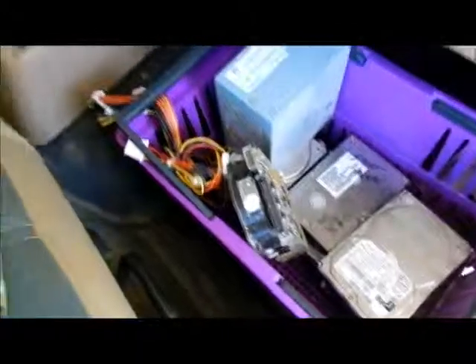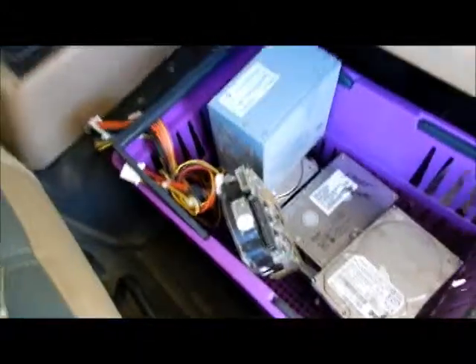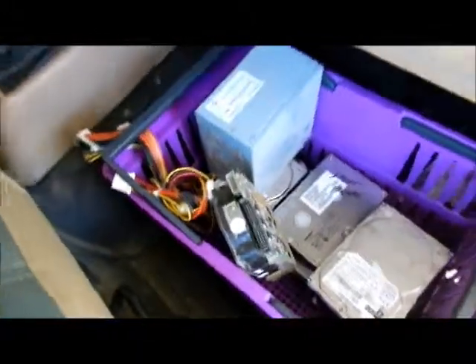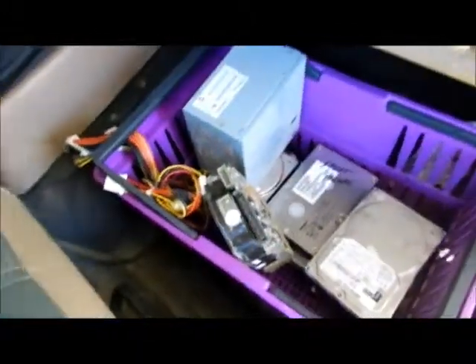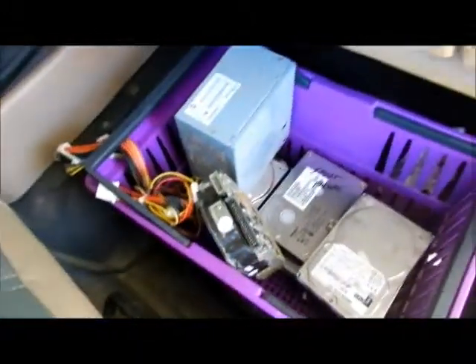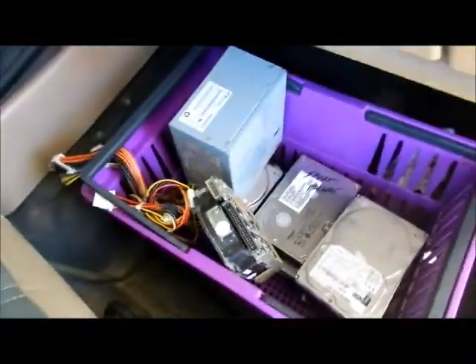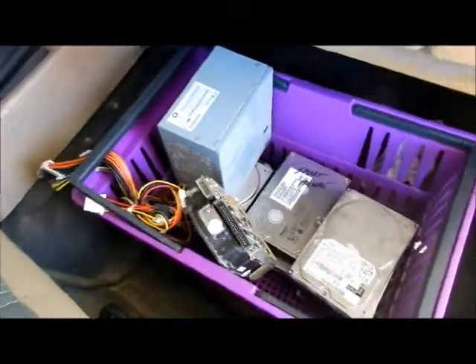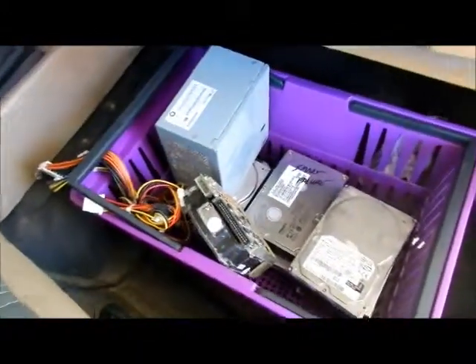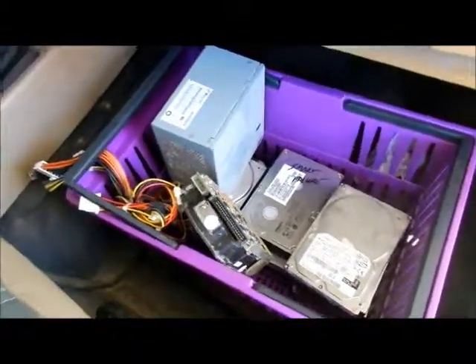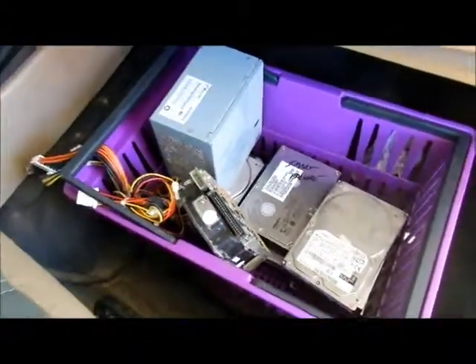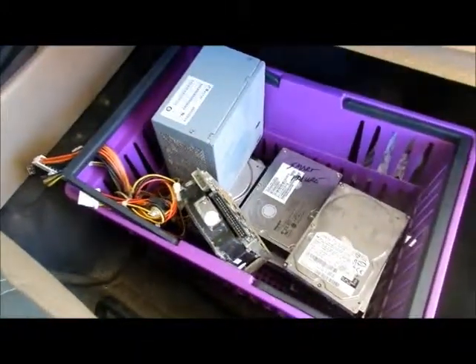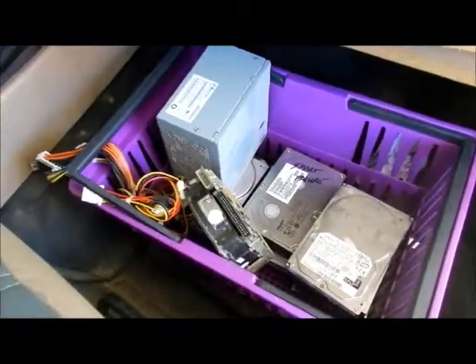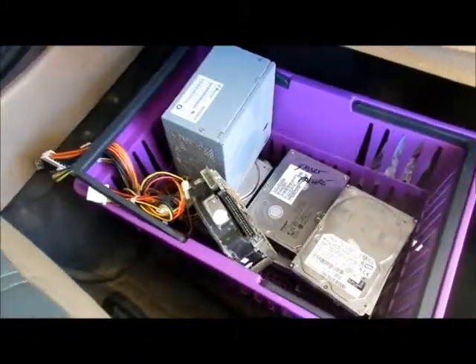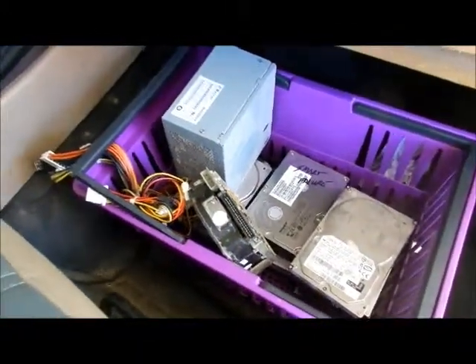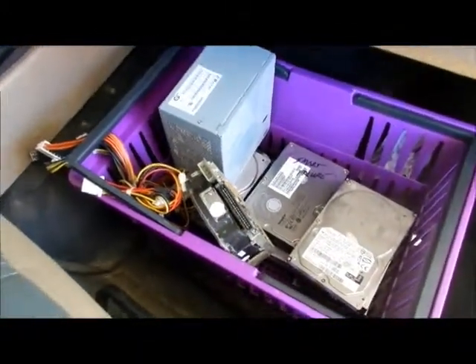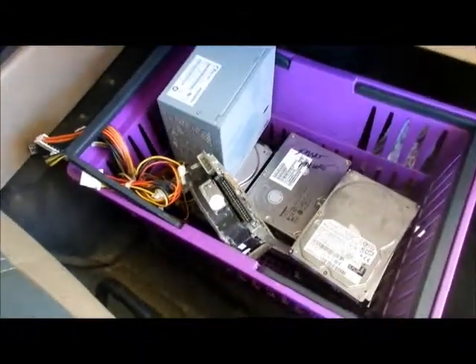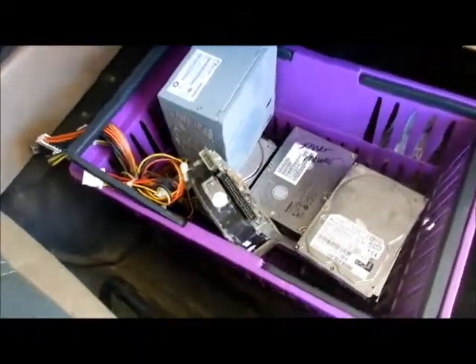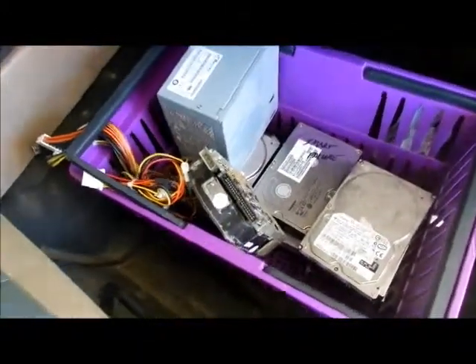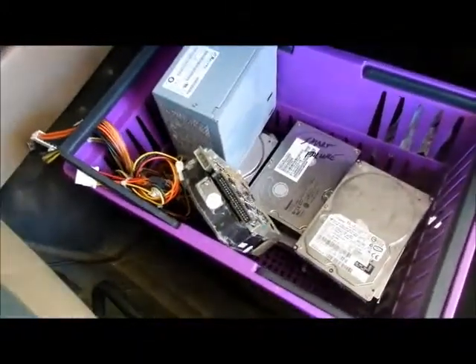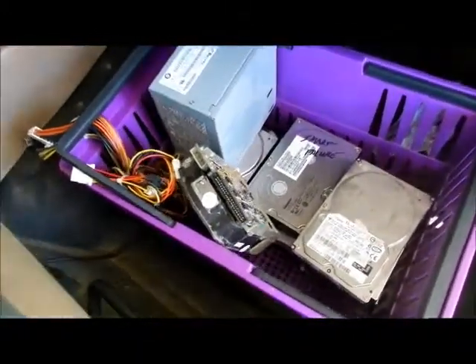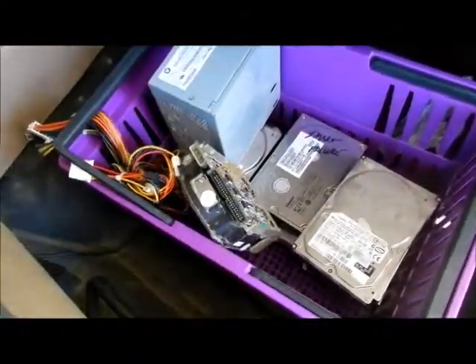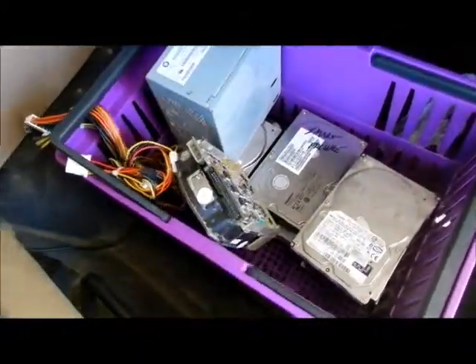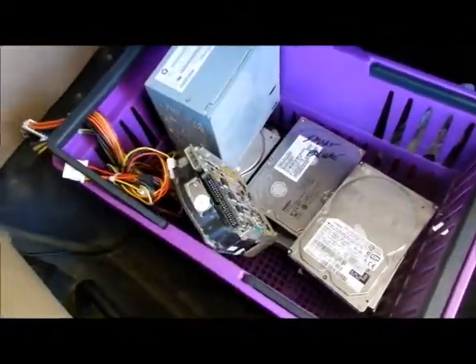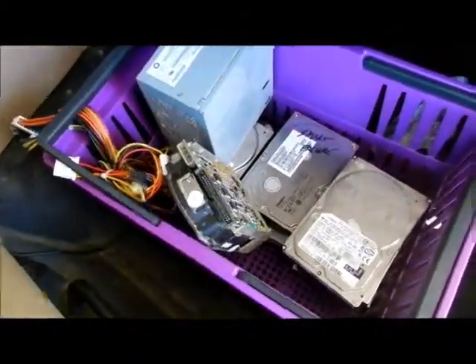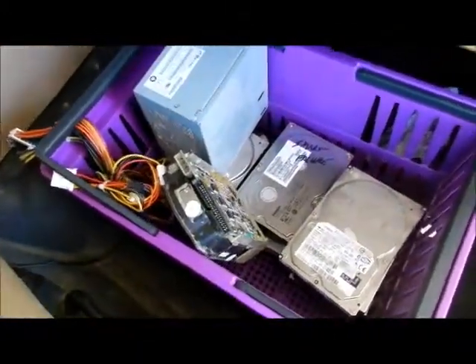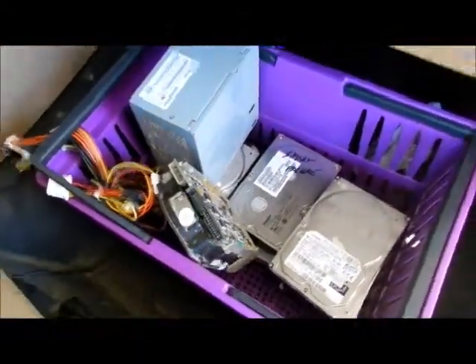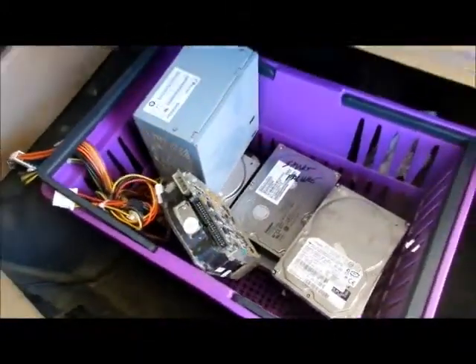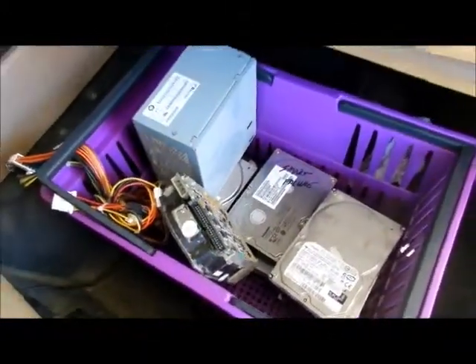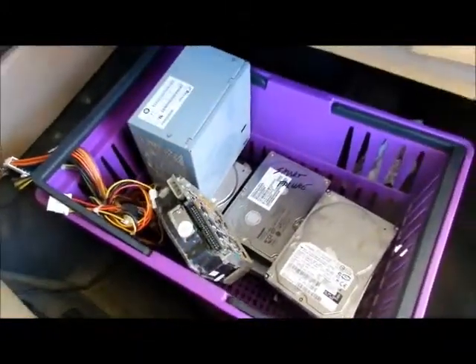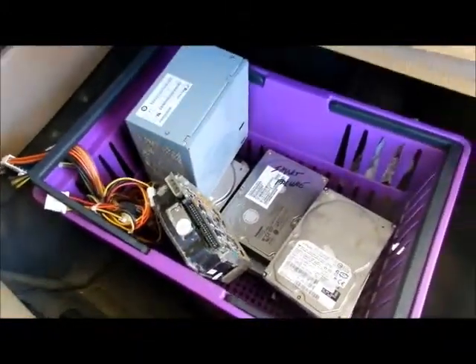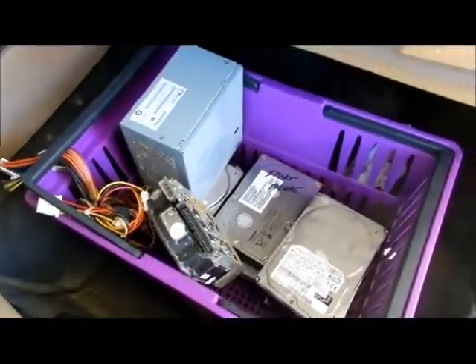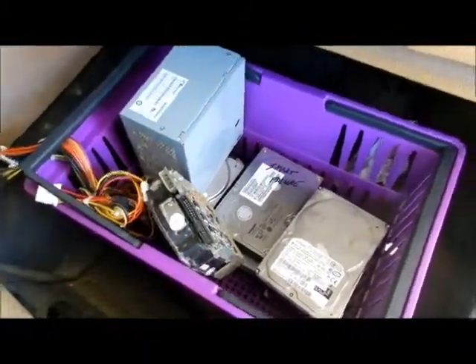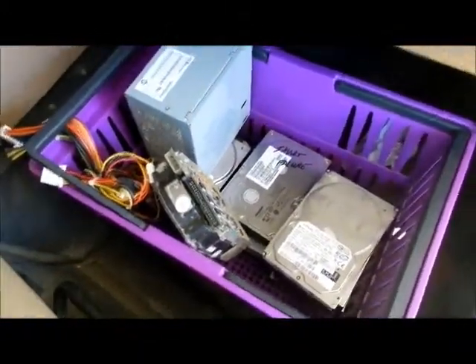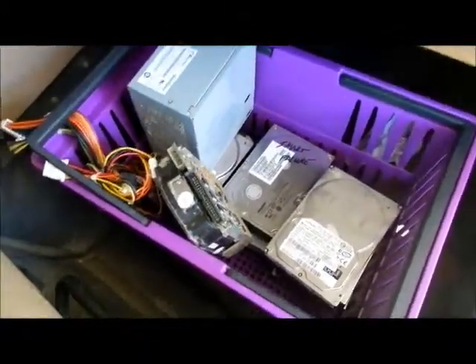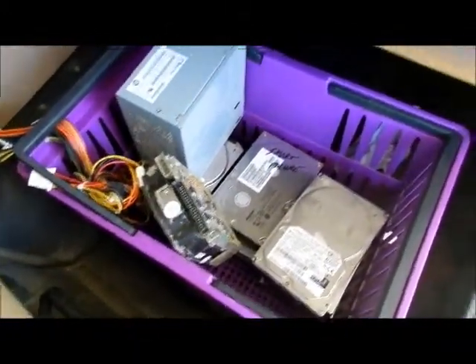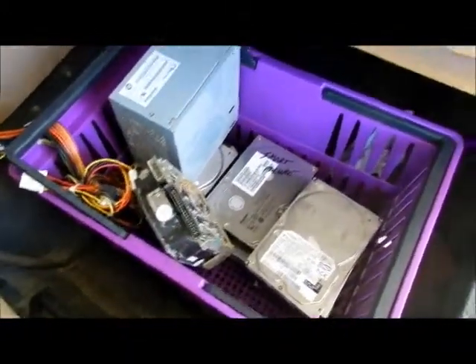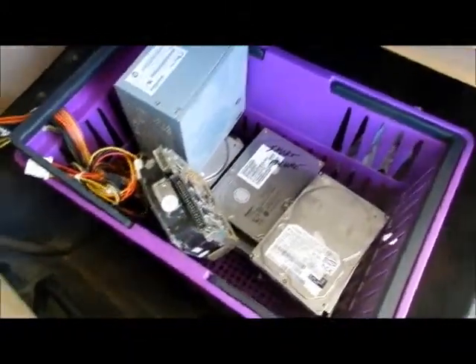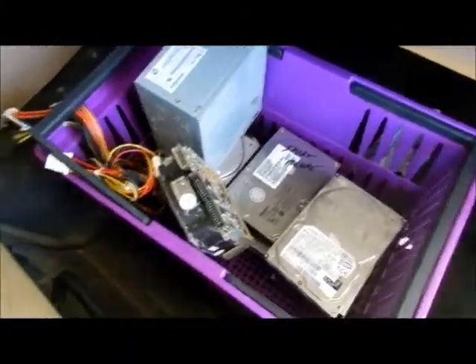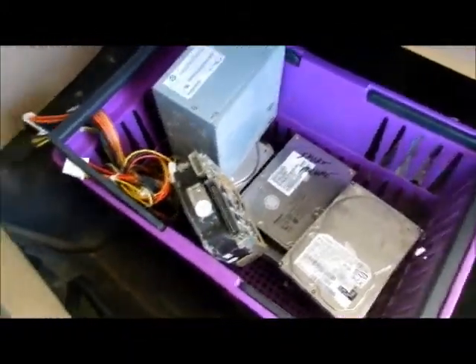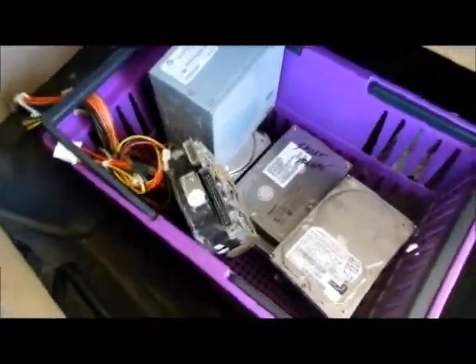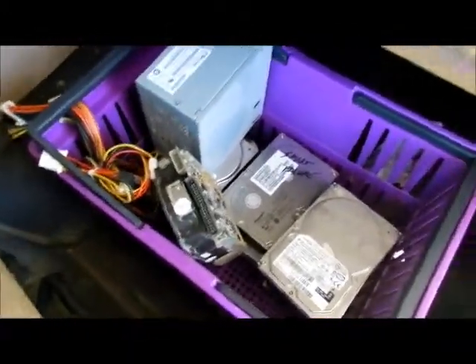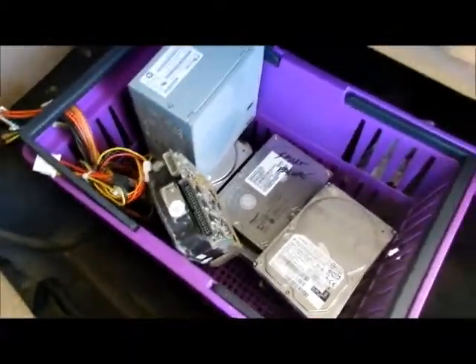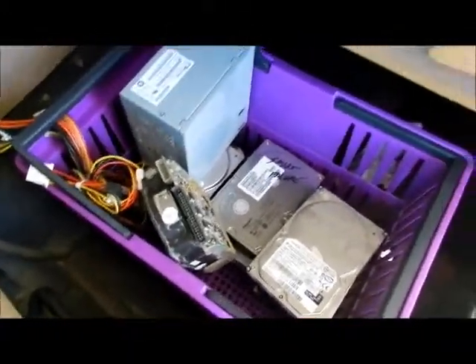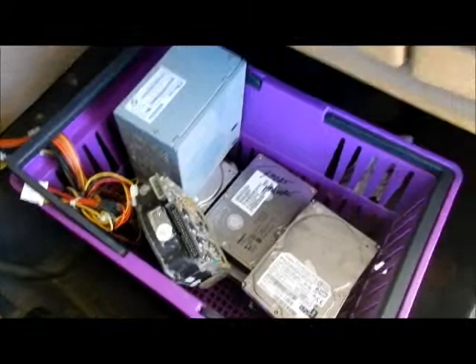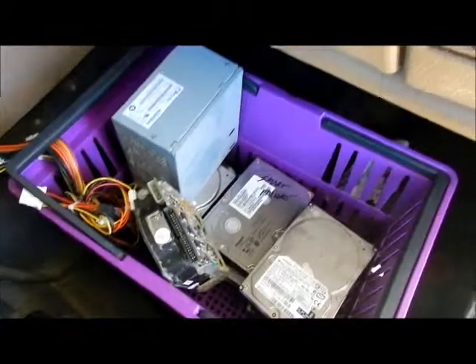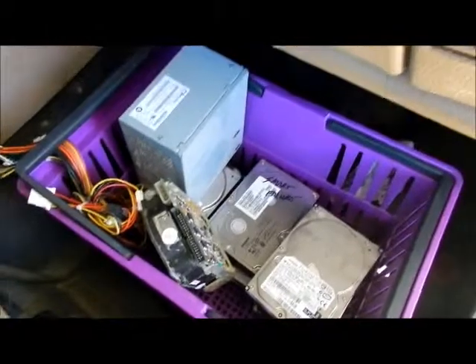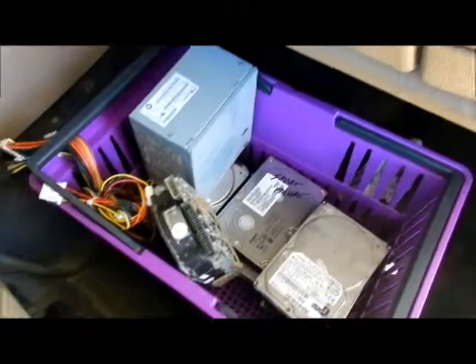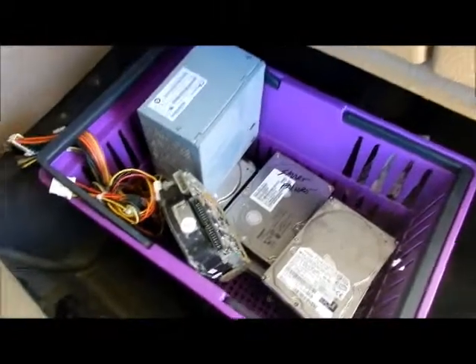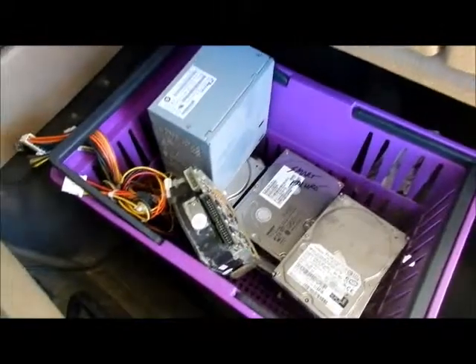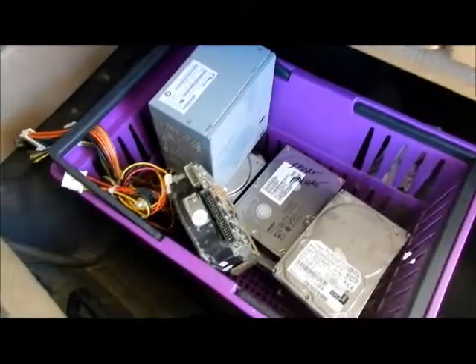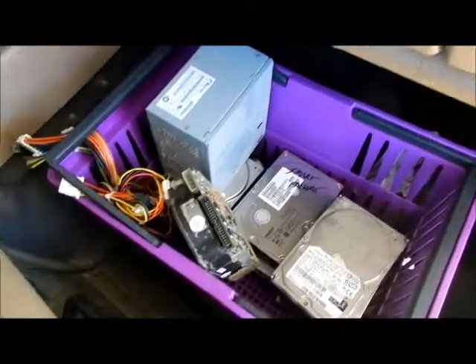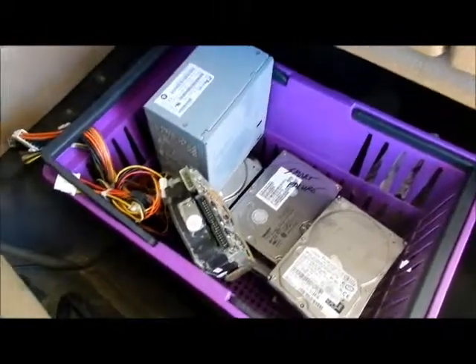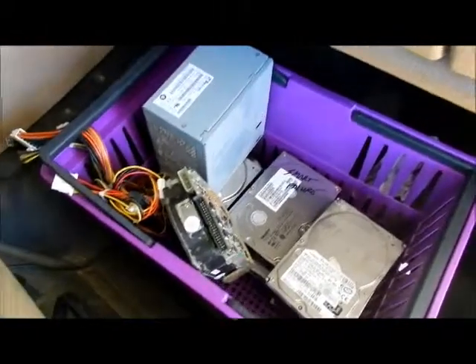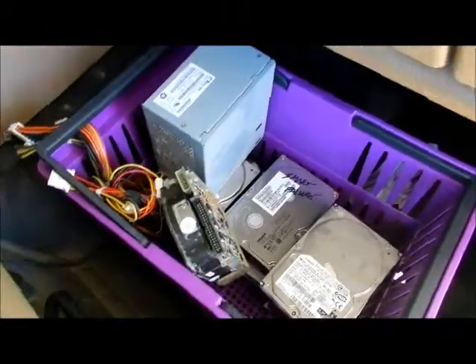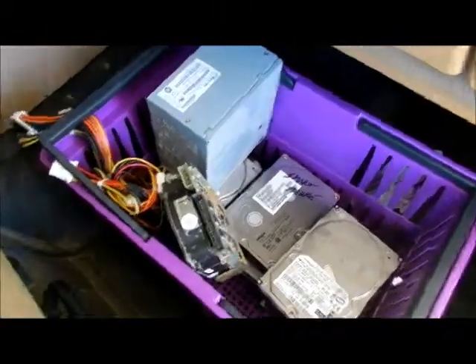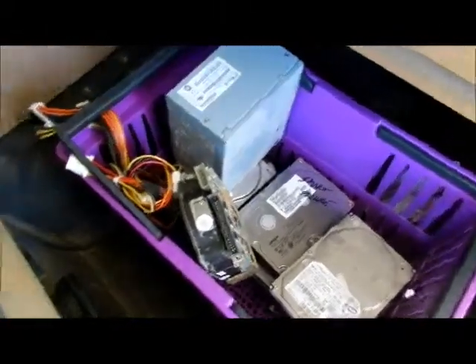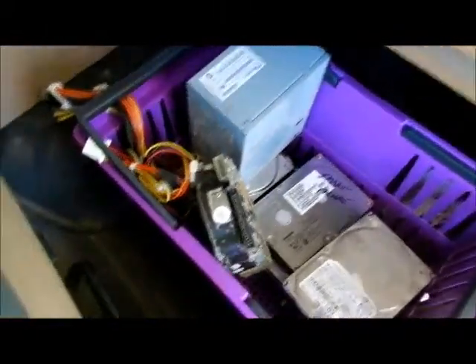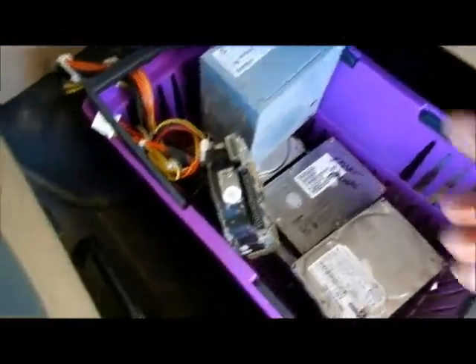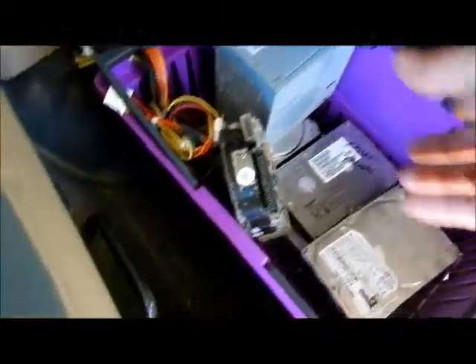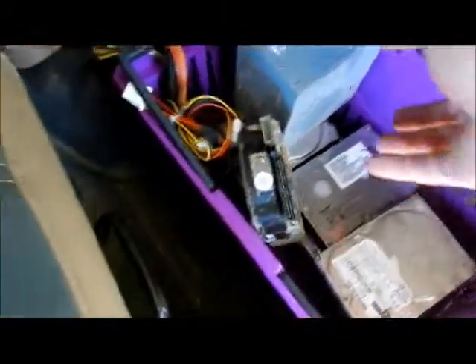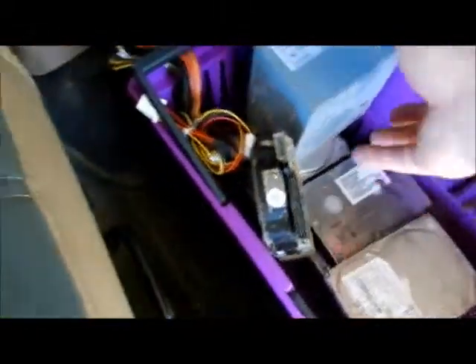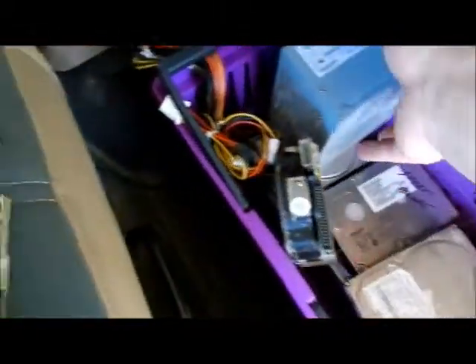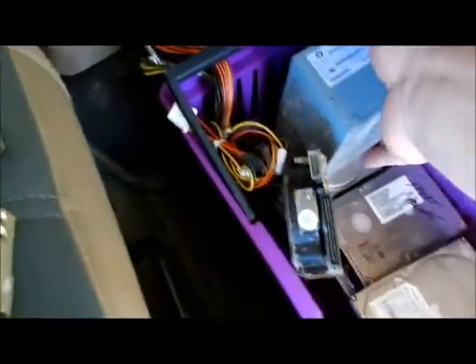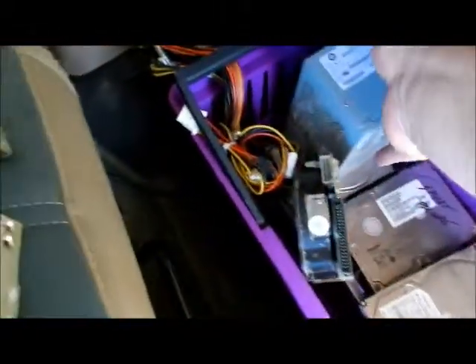Hey everybody, I'm heading to the metal recycling place that pays for metal and computer devices.